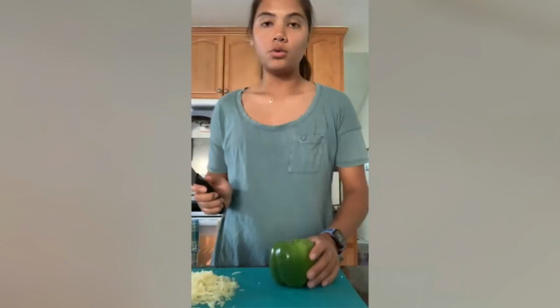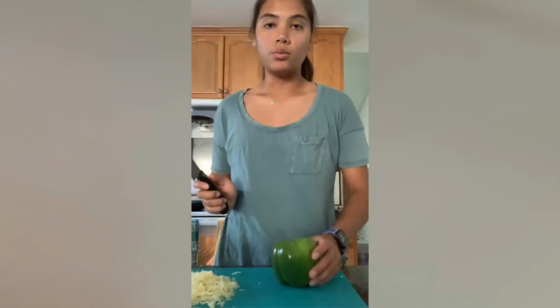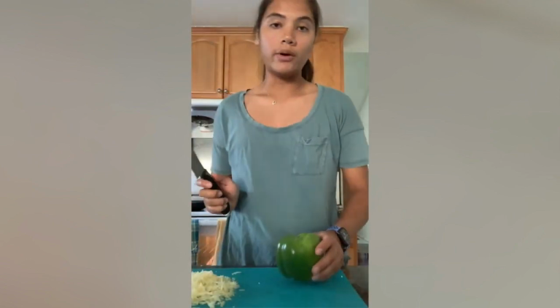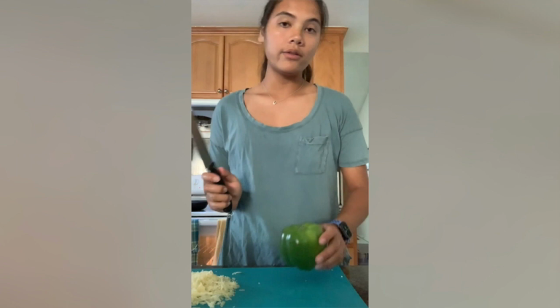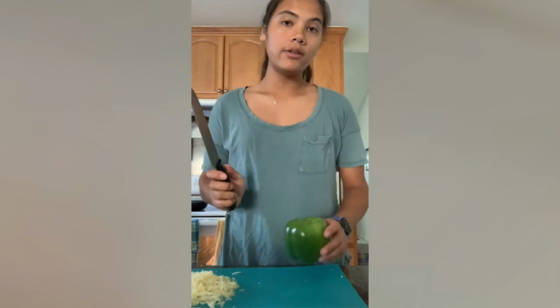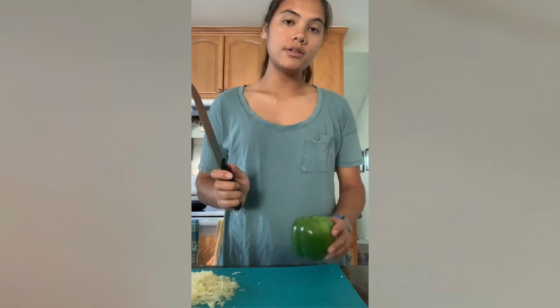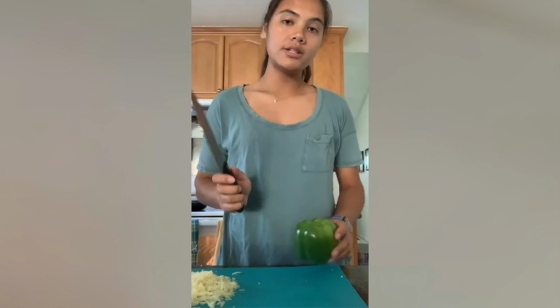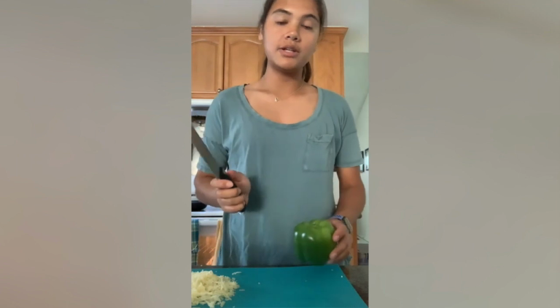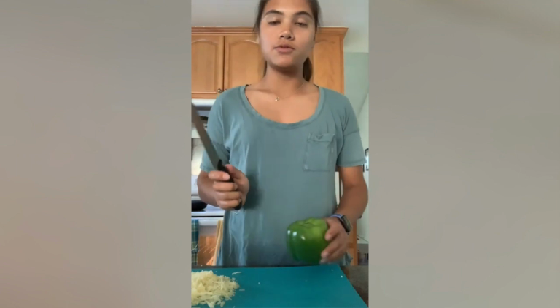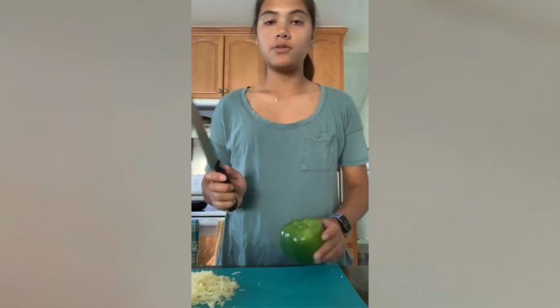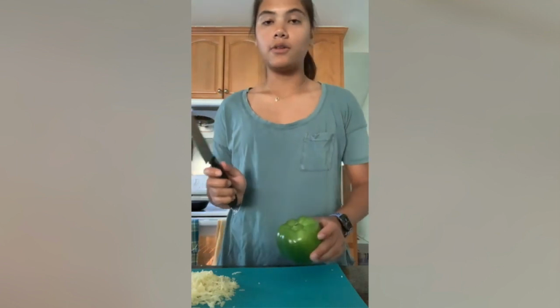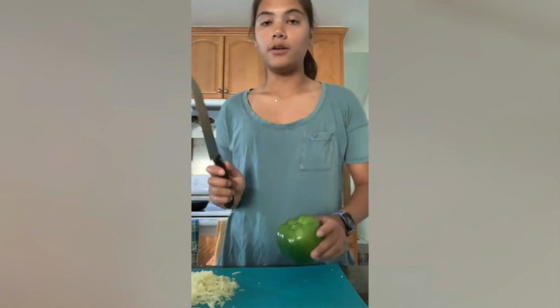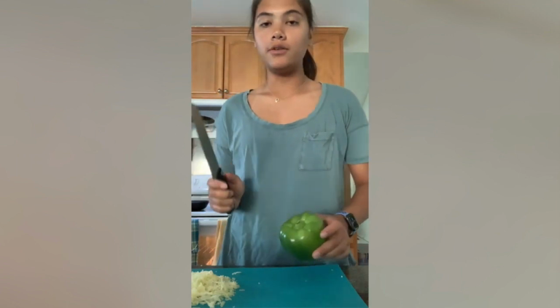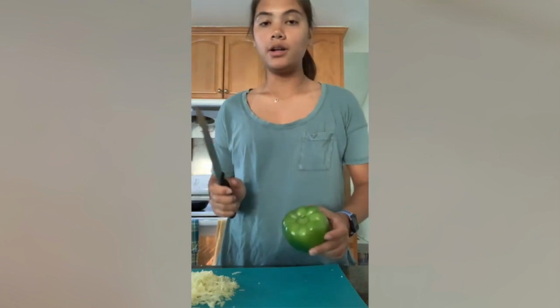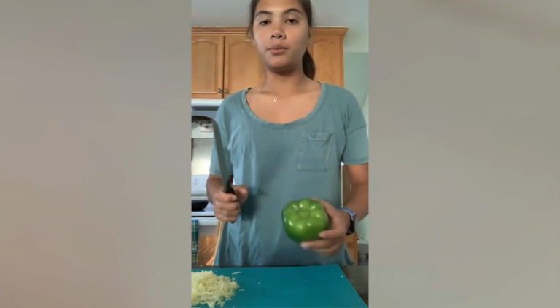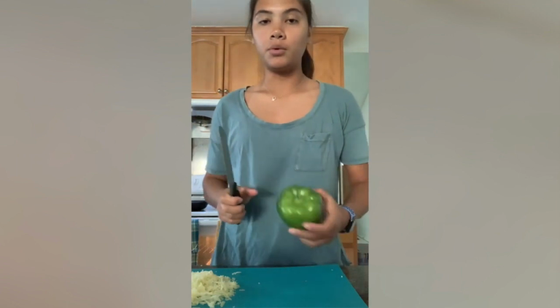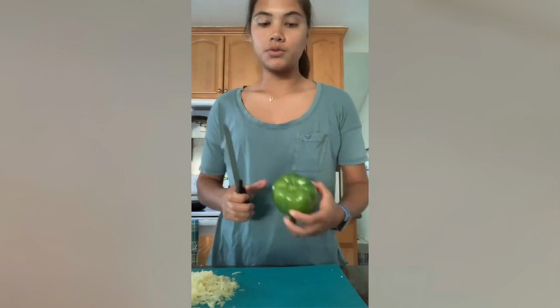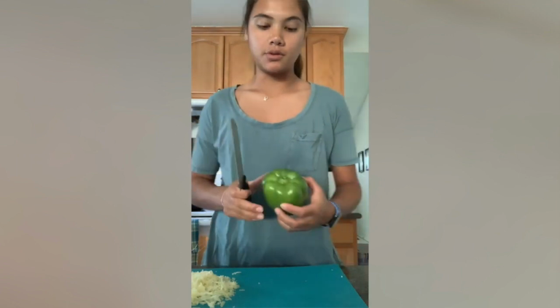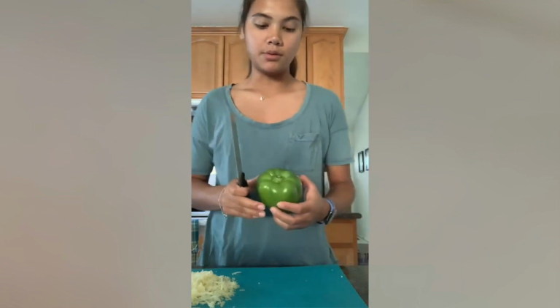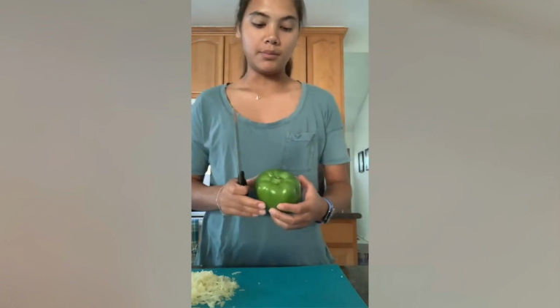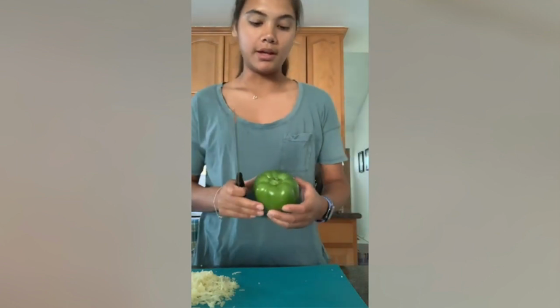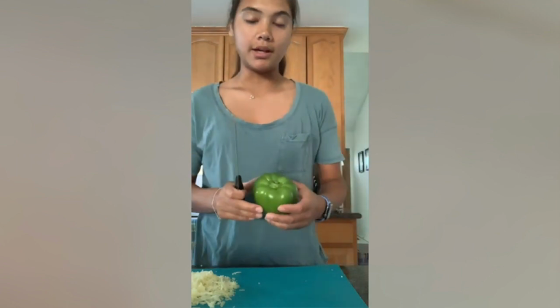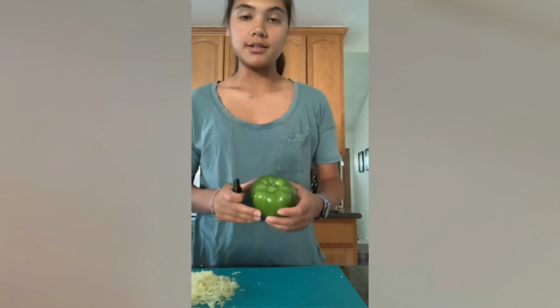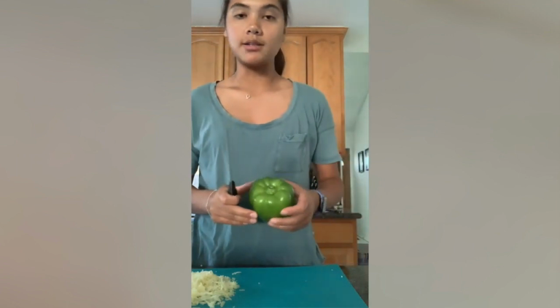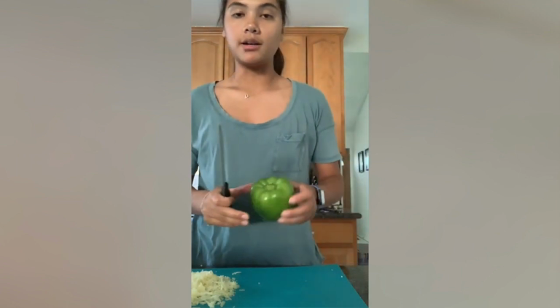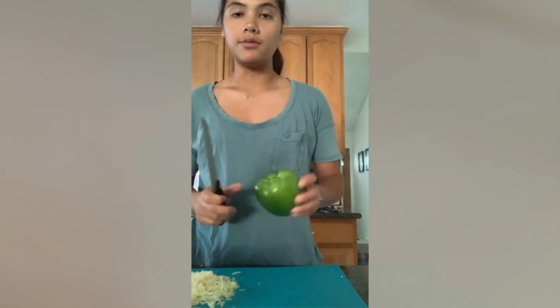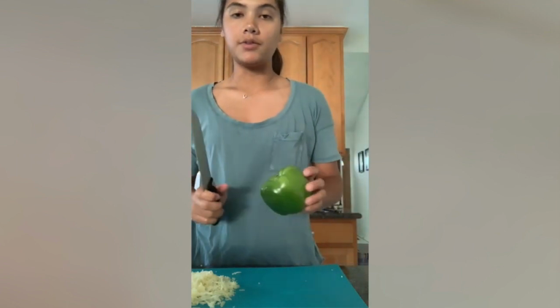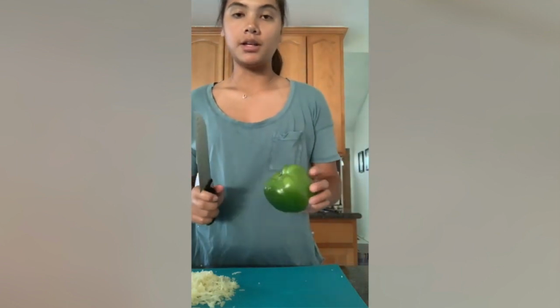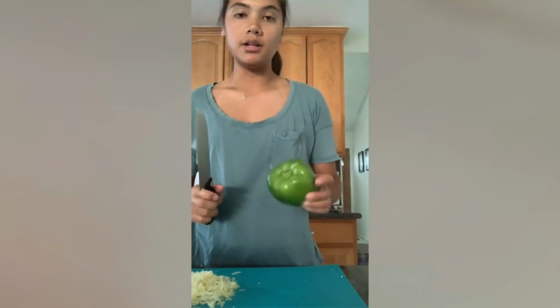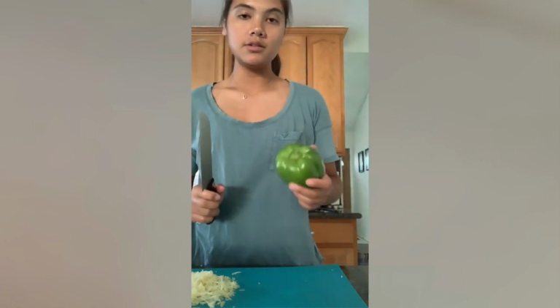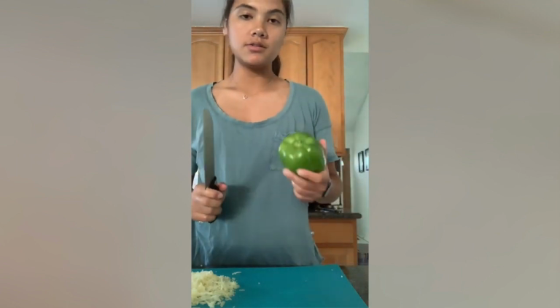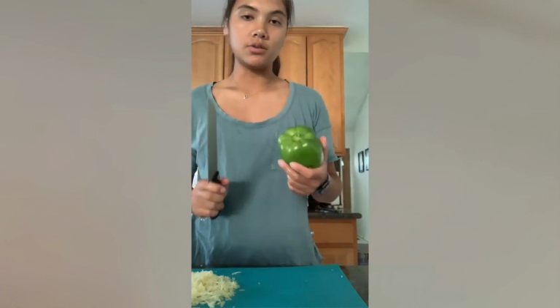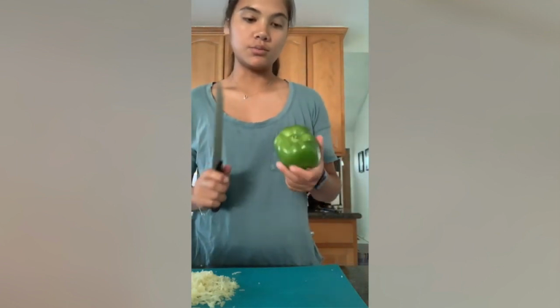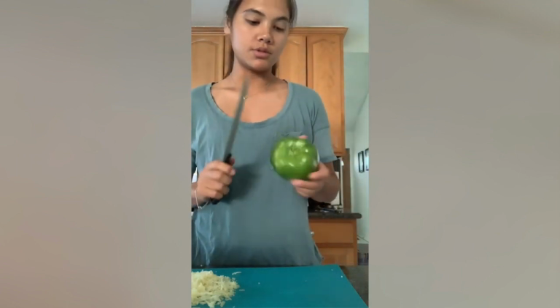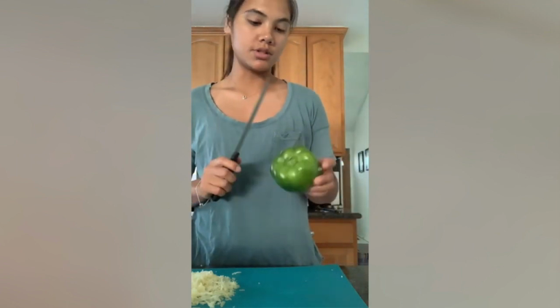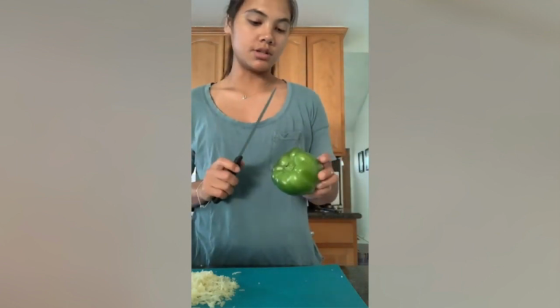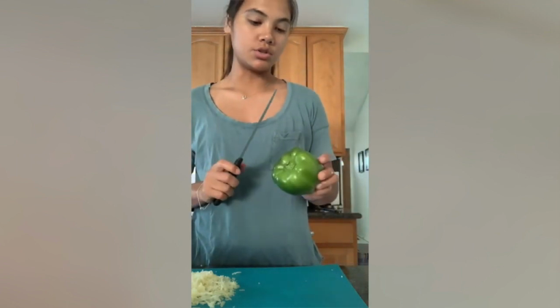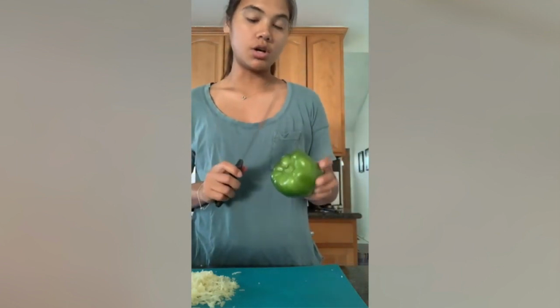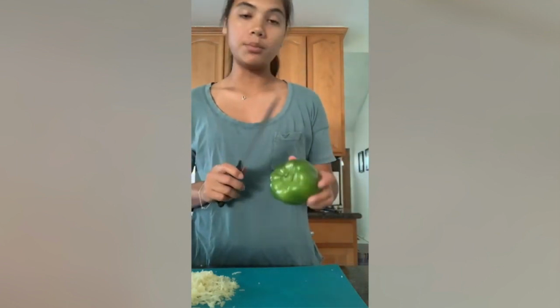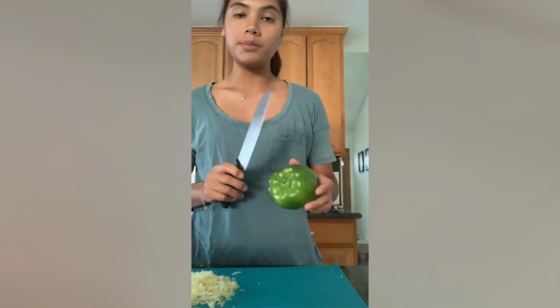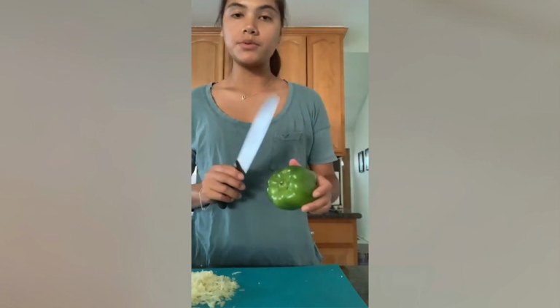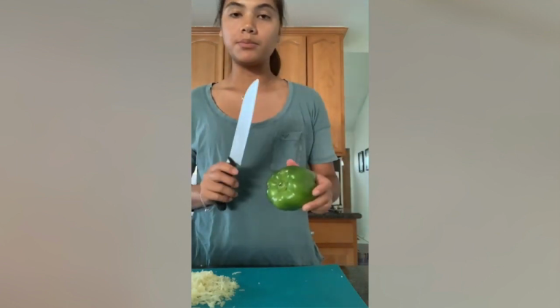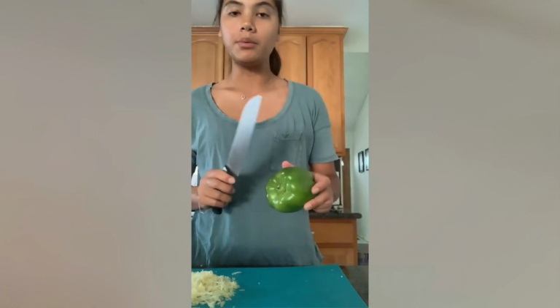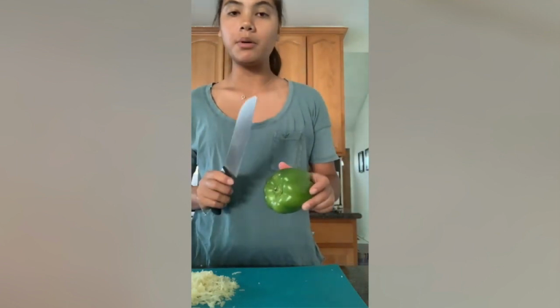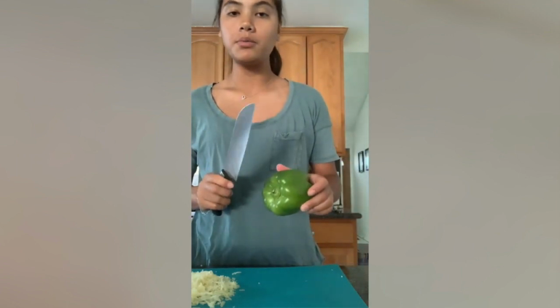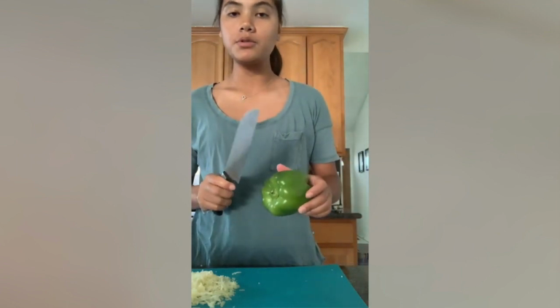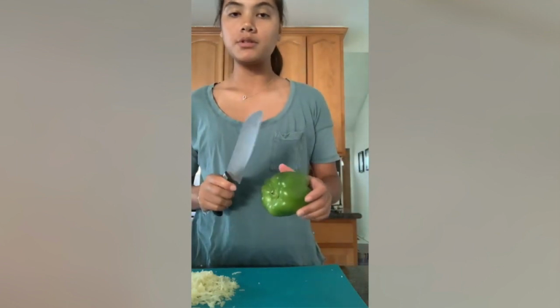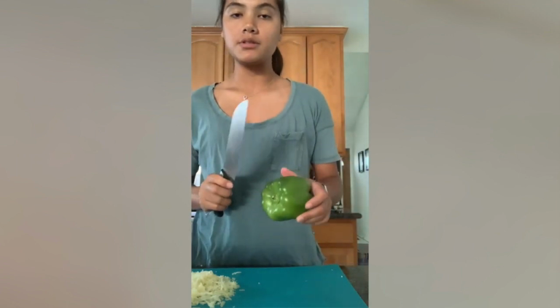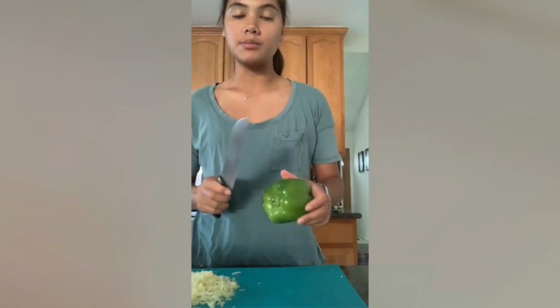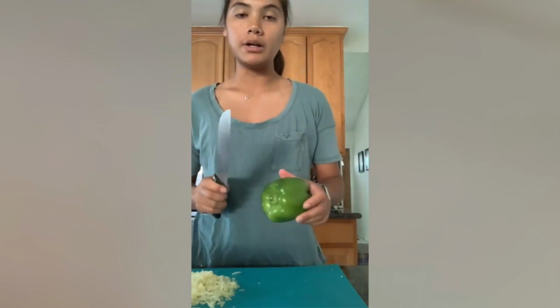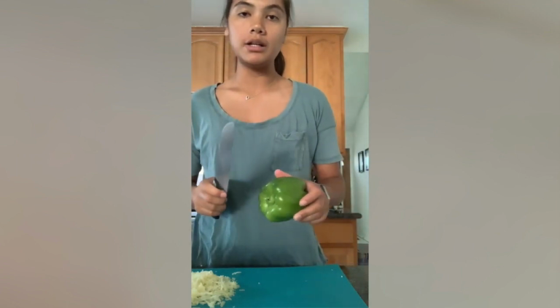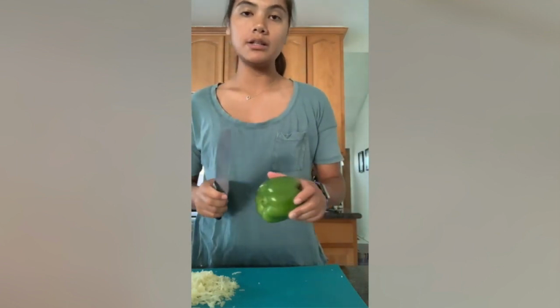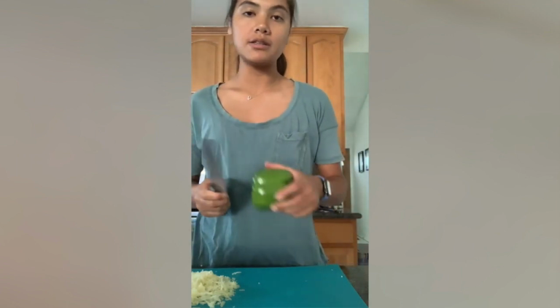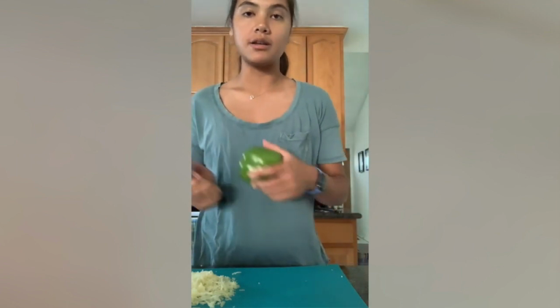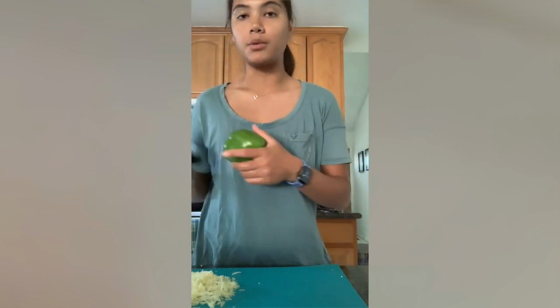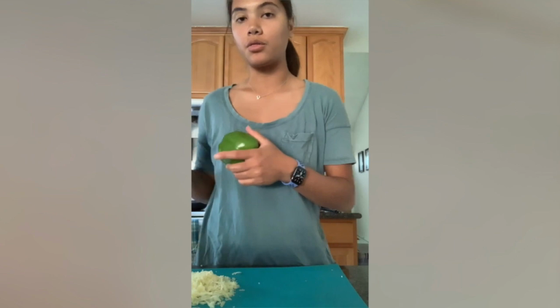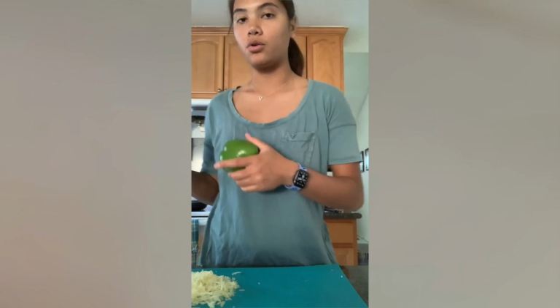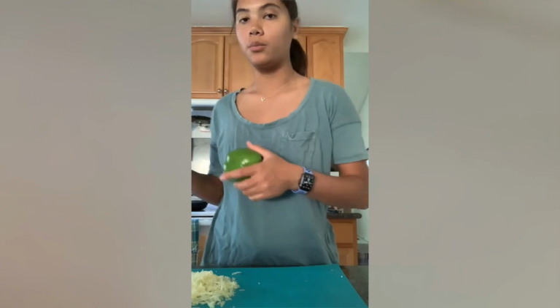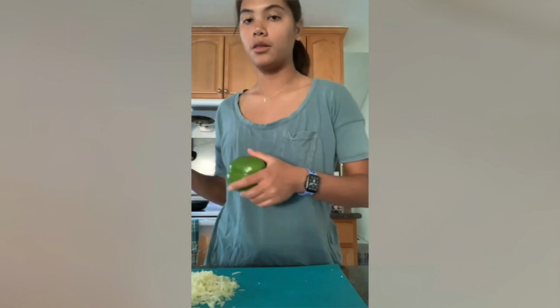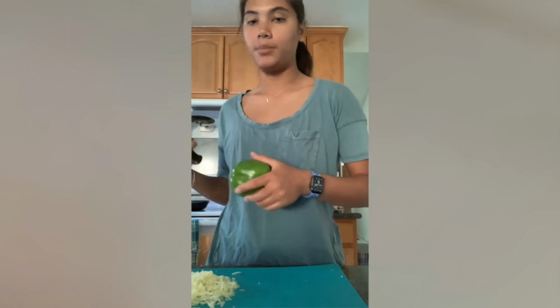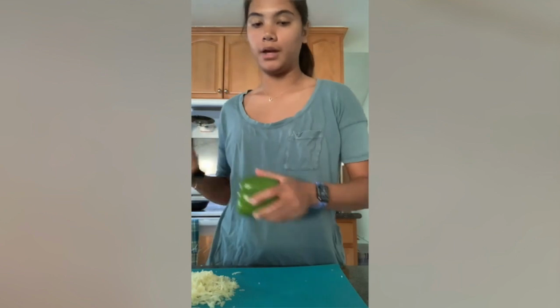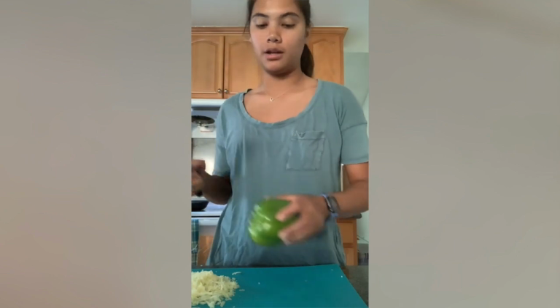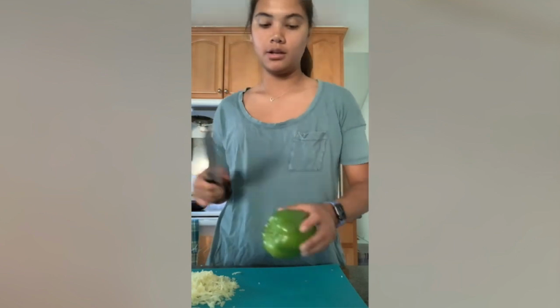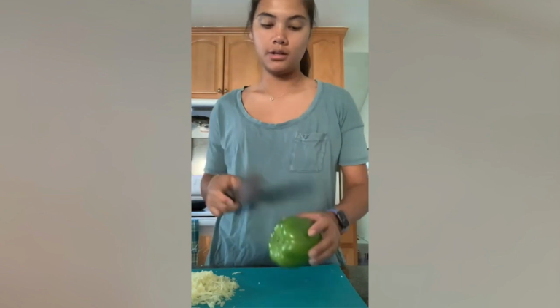So while the taquitos are in the oven, I'm also going to make a side of fajitas. I'm just going to chop up some bell peppers and some onions, and then I'm going to throw them on the pan.